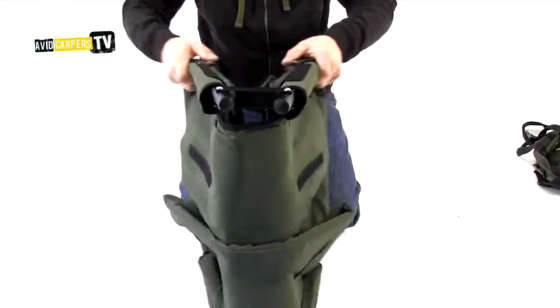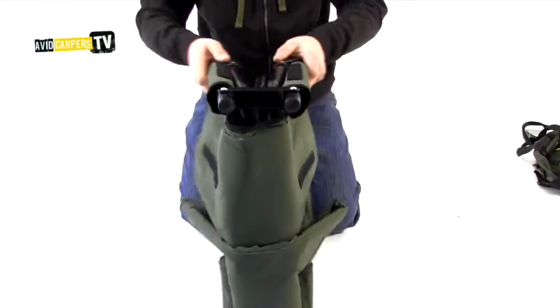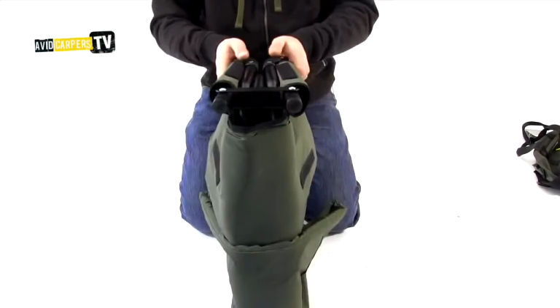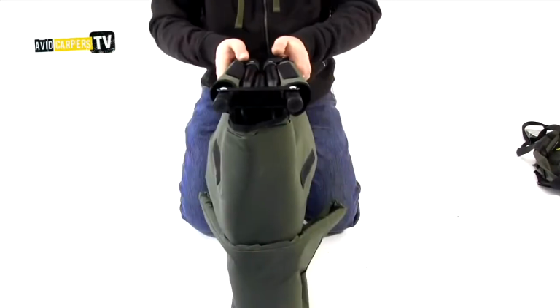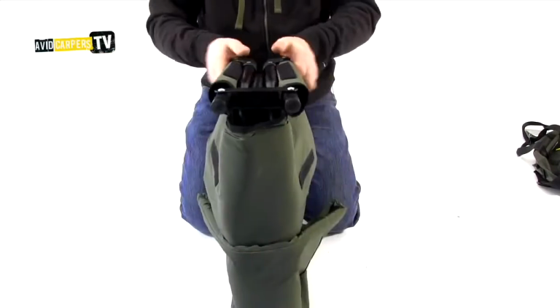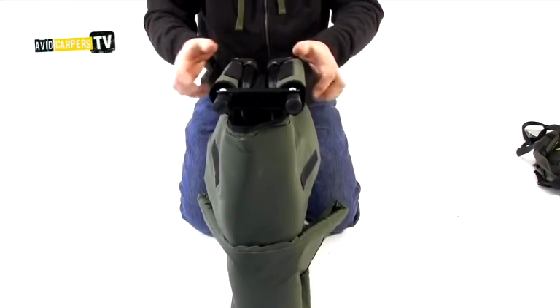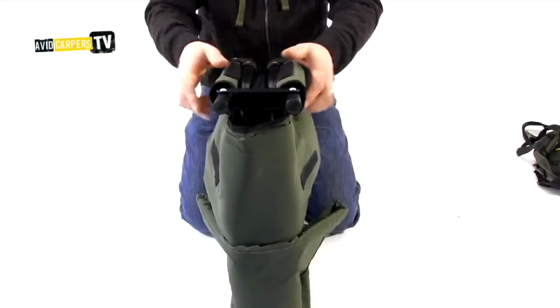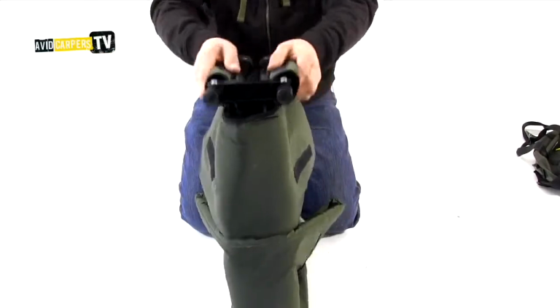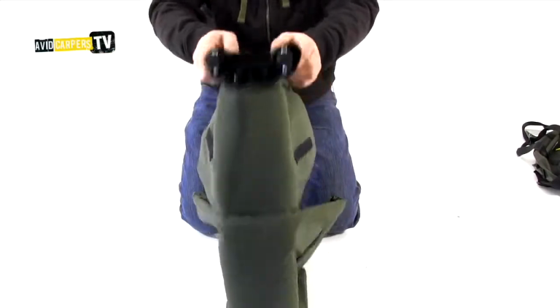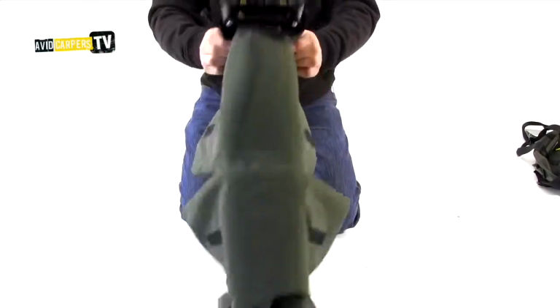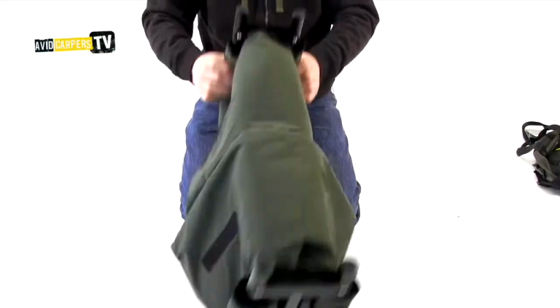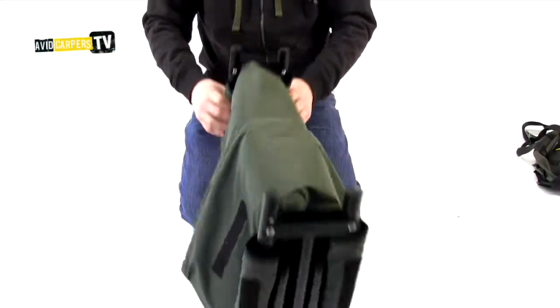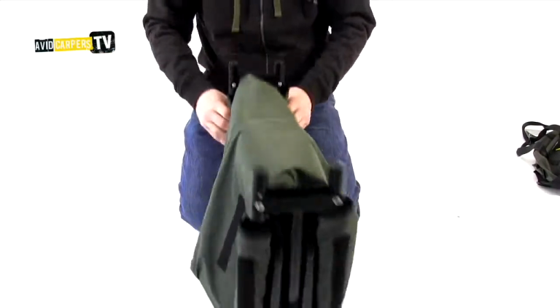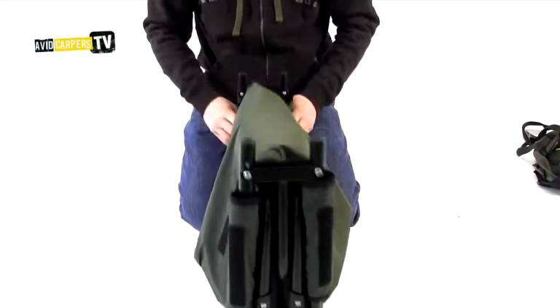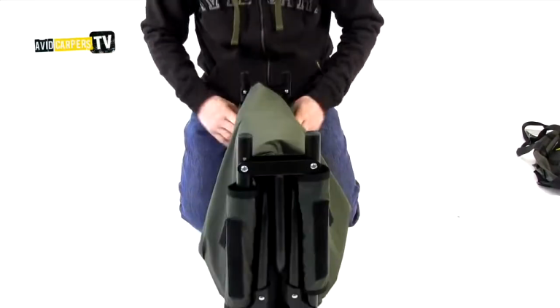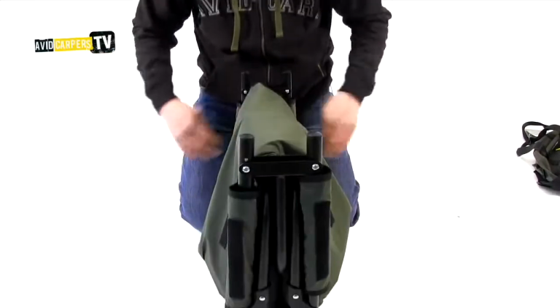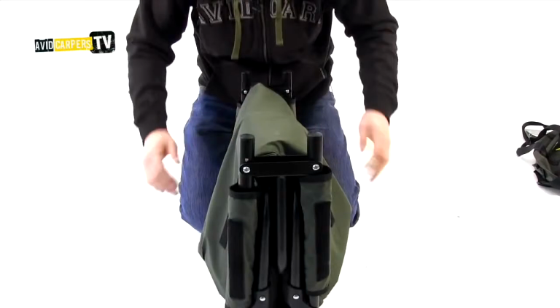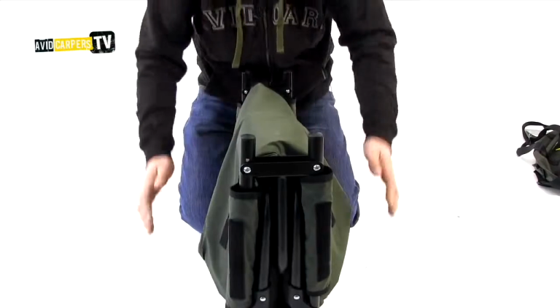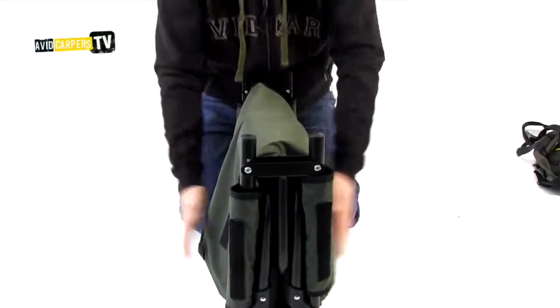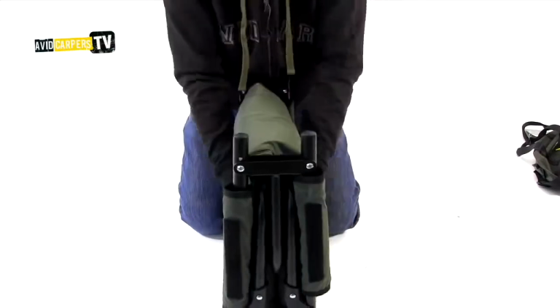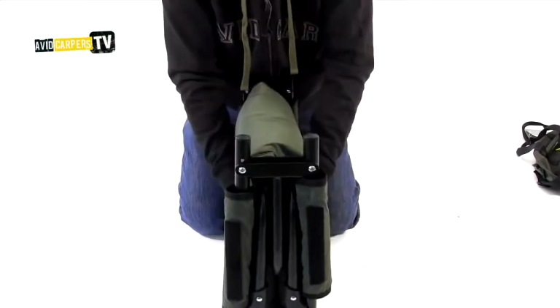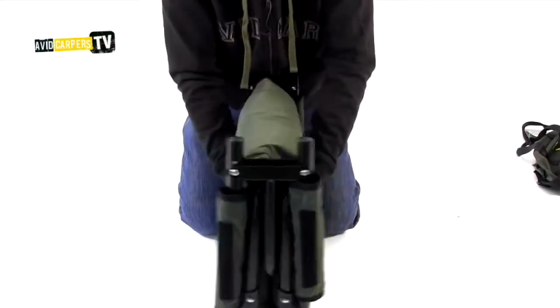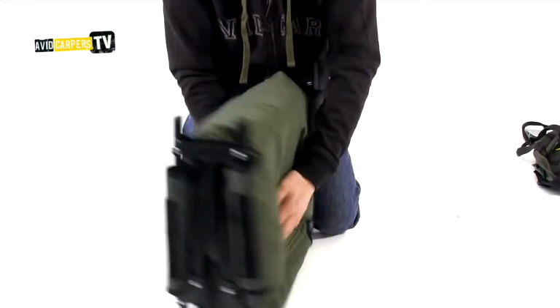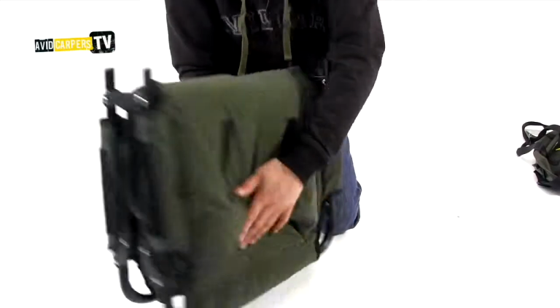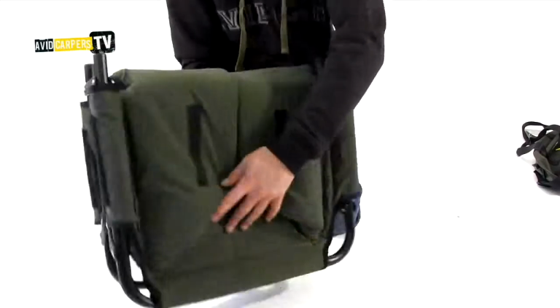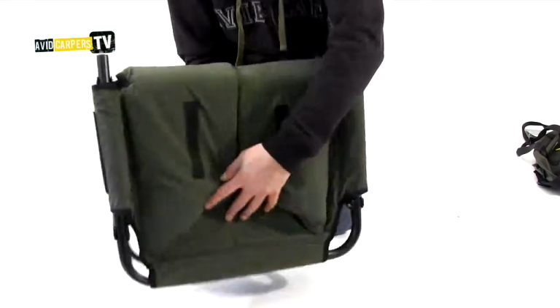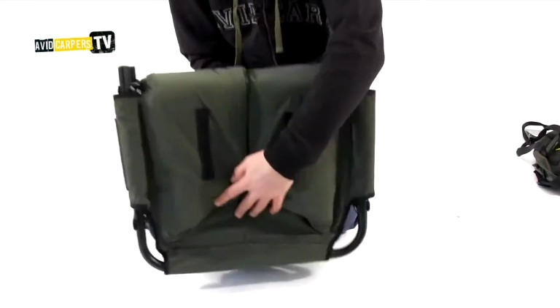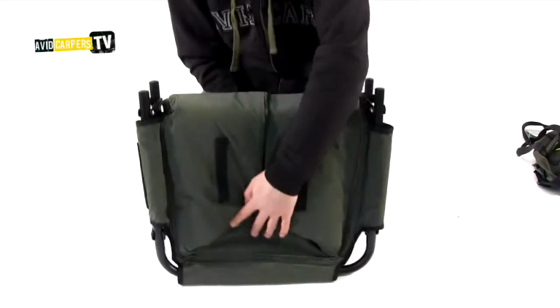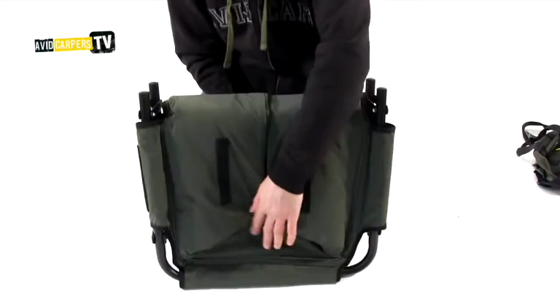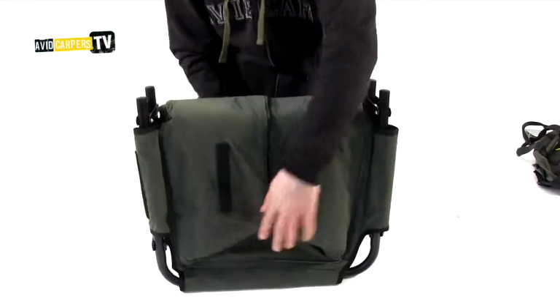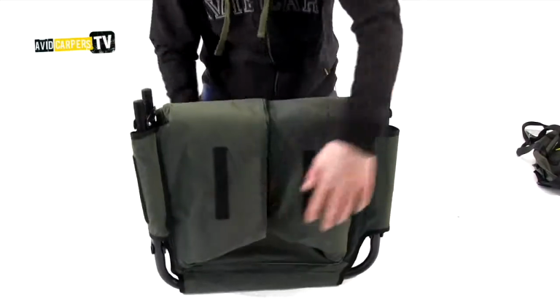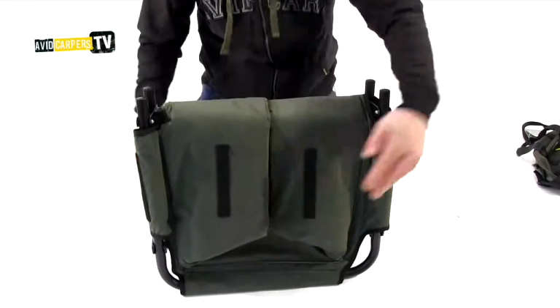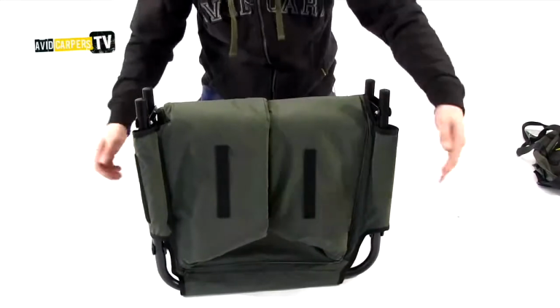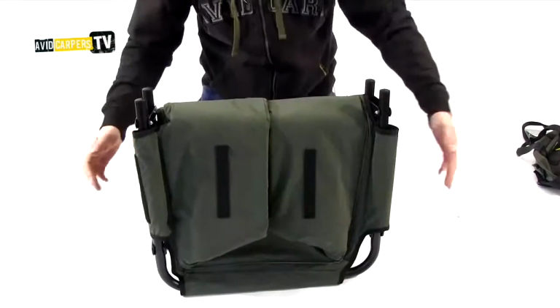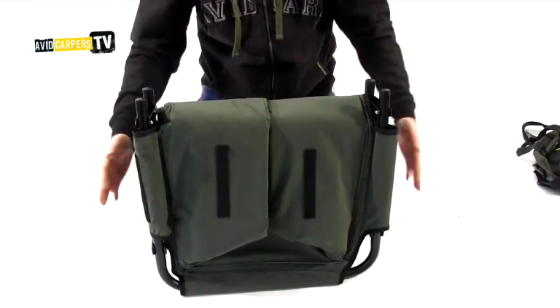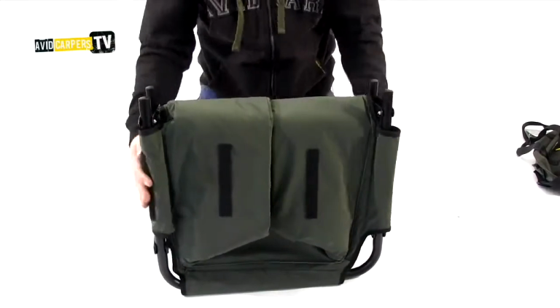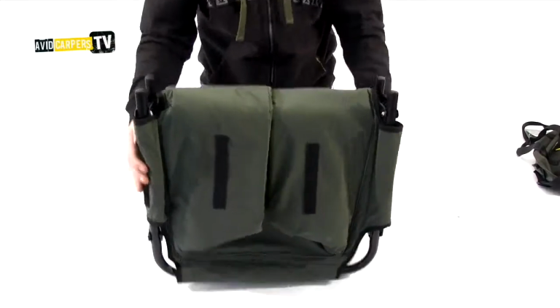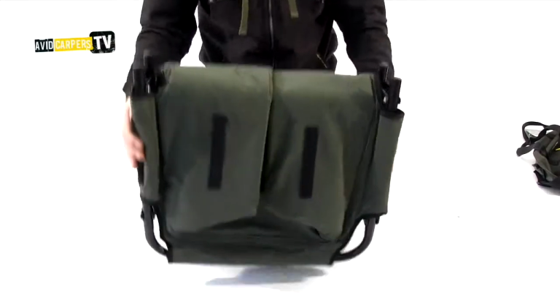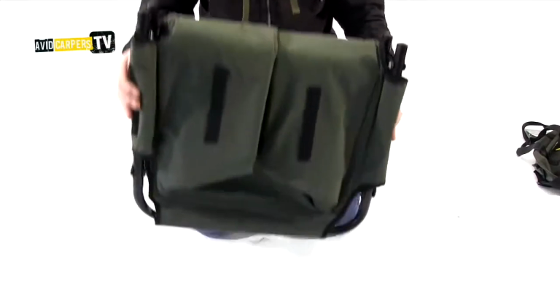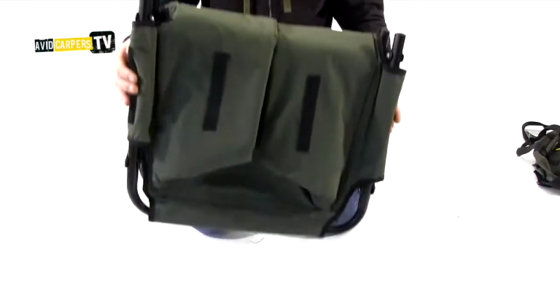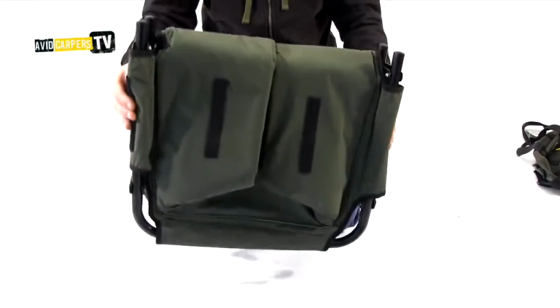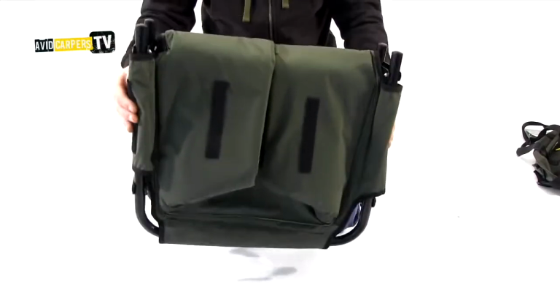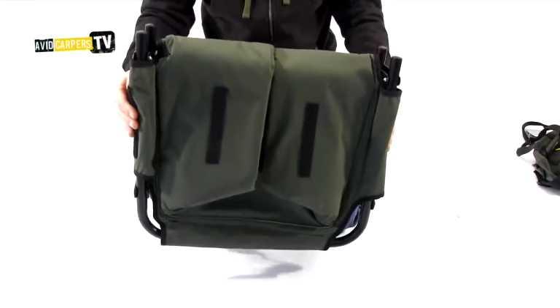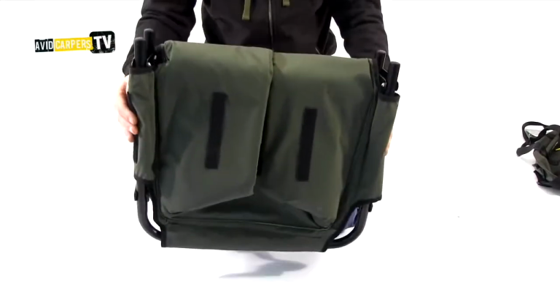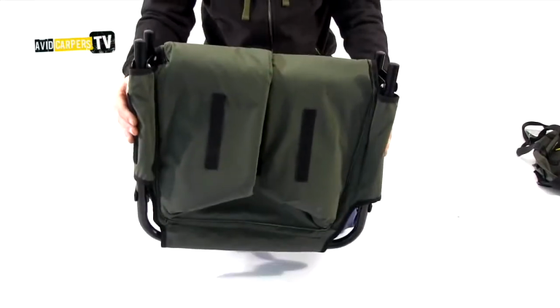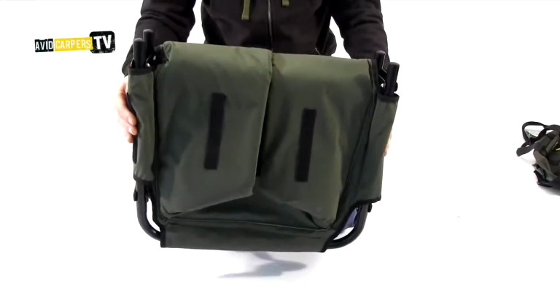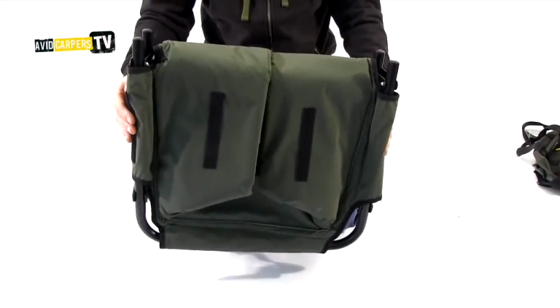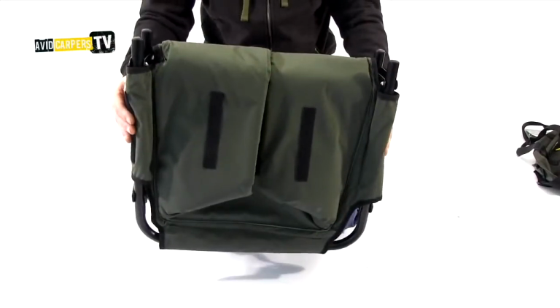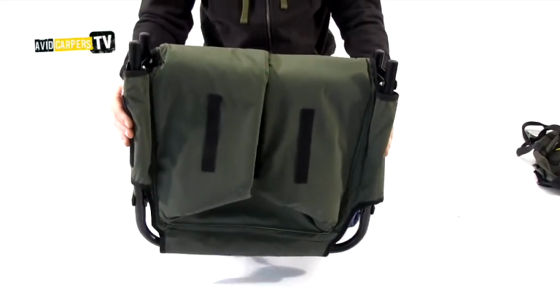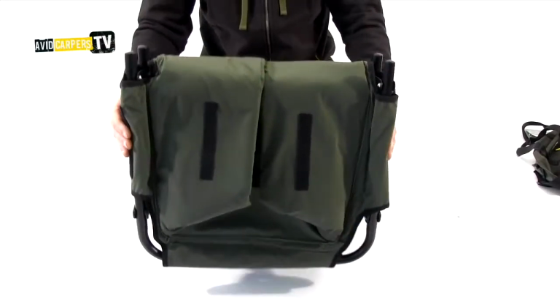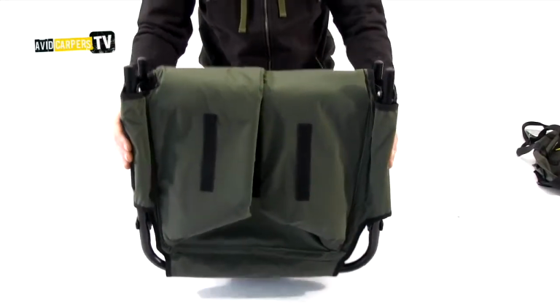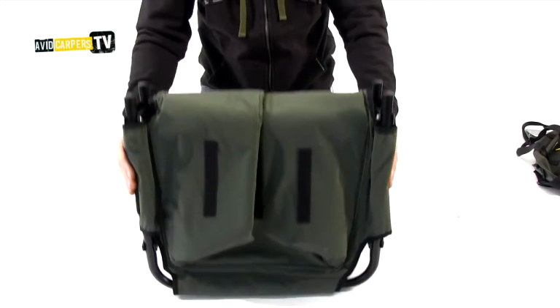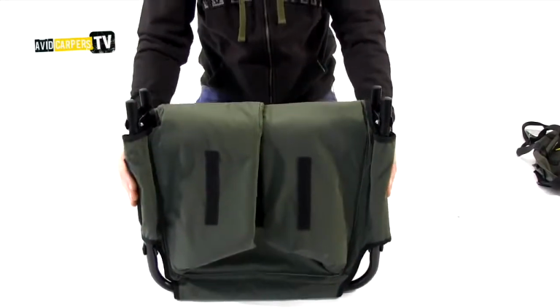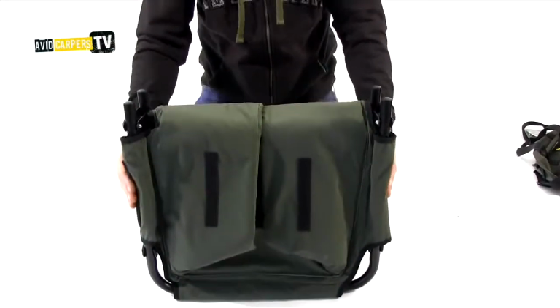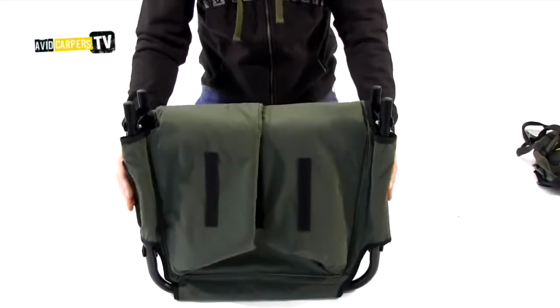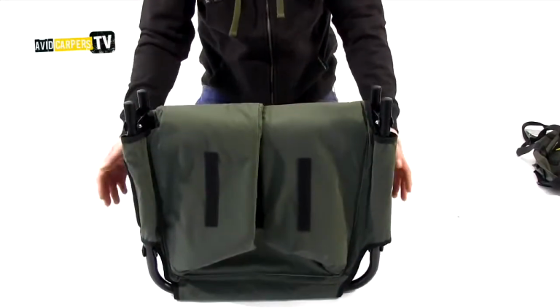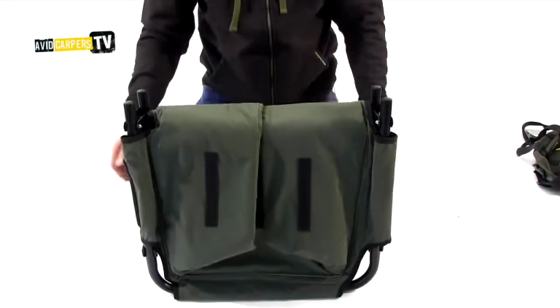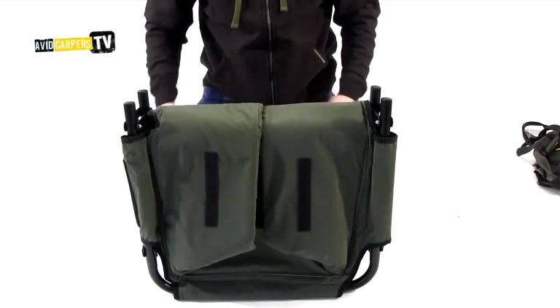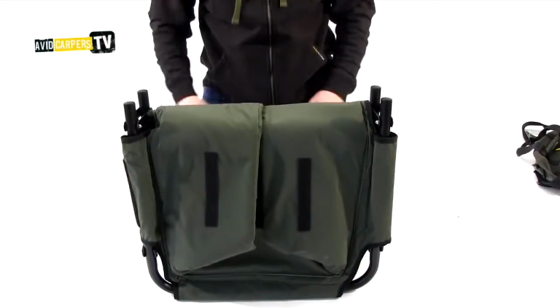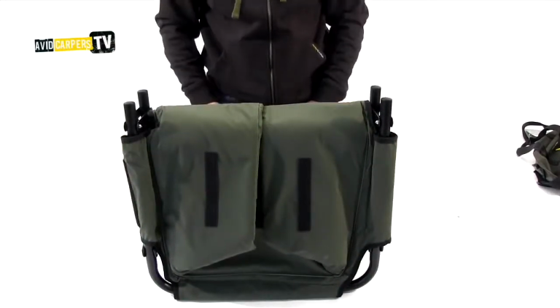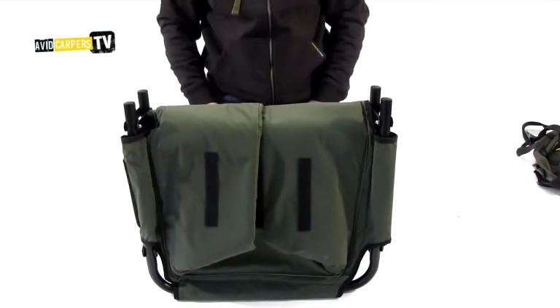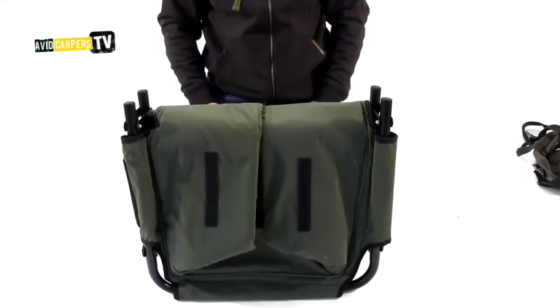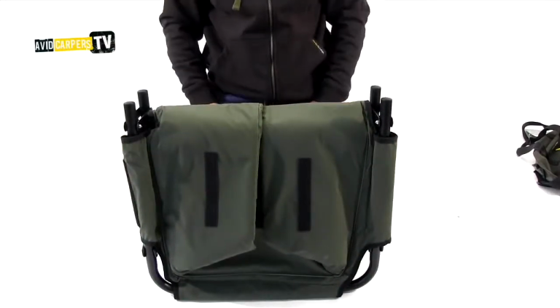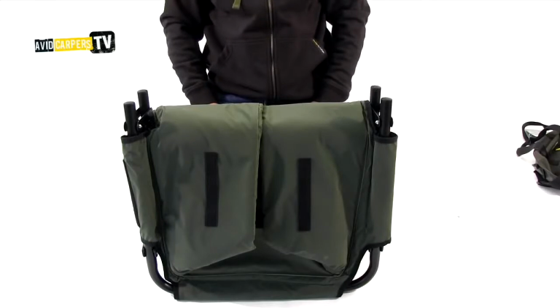And that's it — done. It's as simple as that. The Avid Safeguard Unhooking Mat.